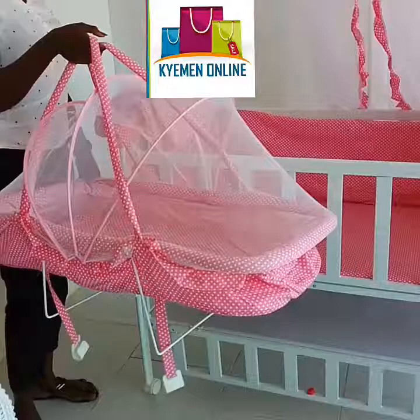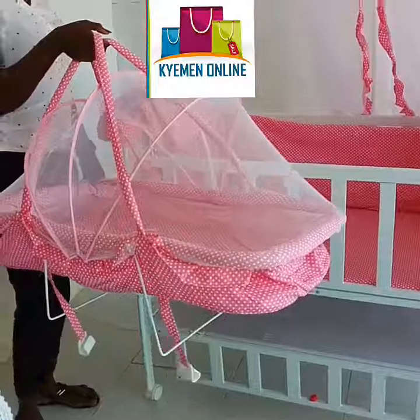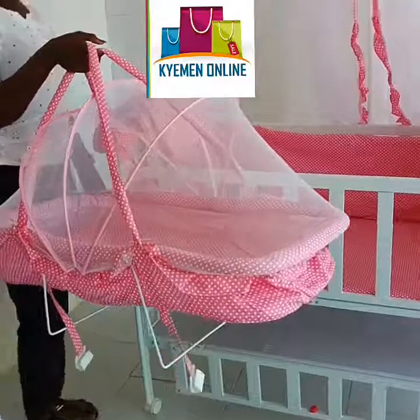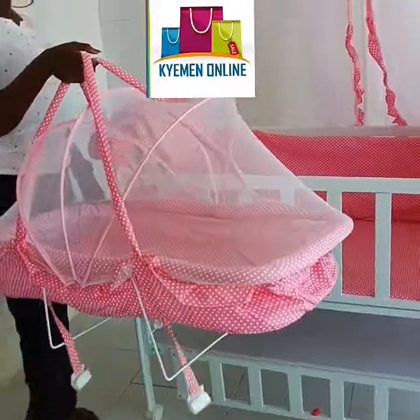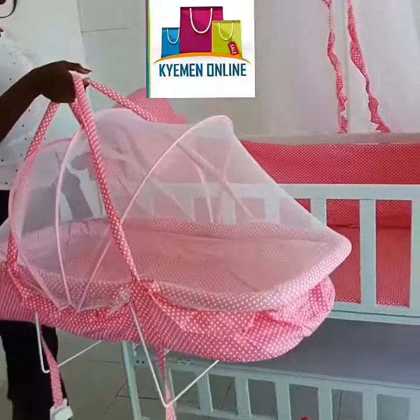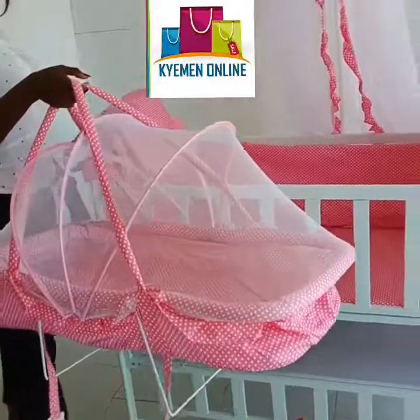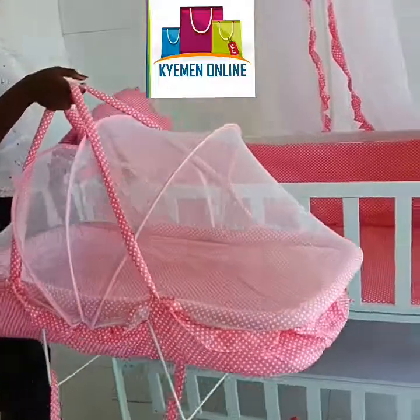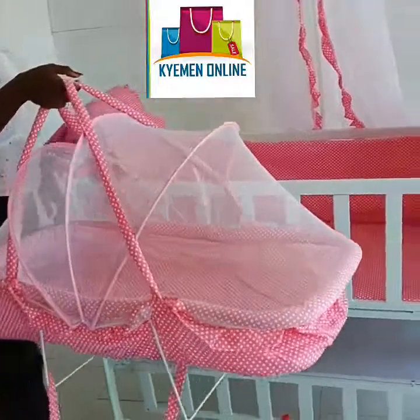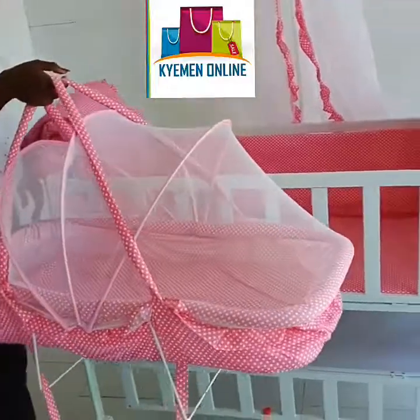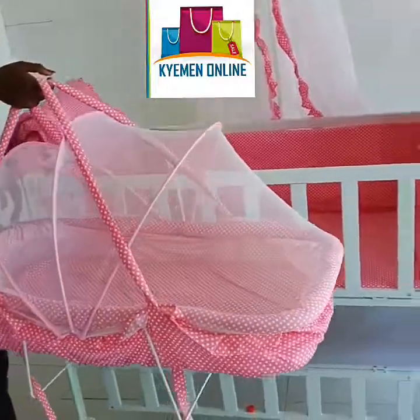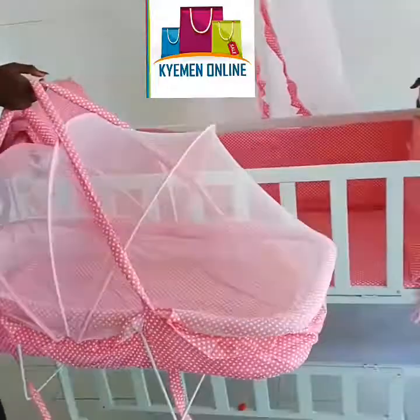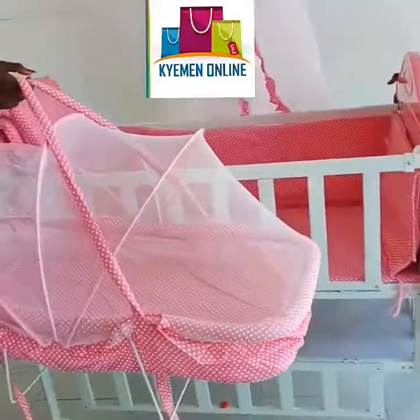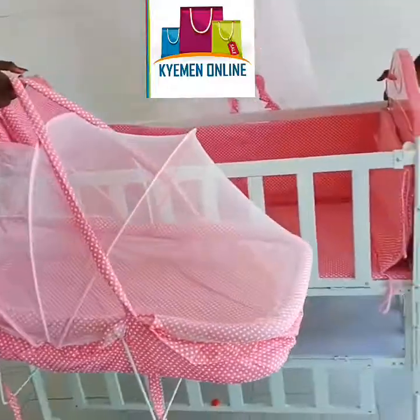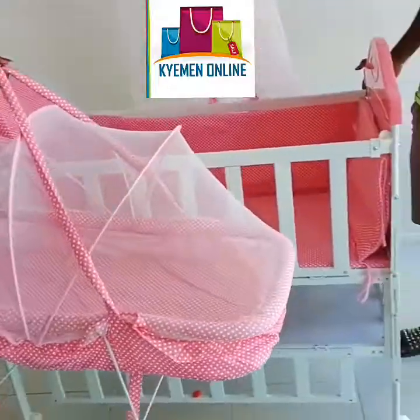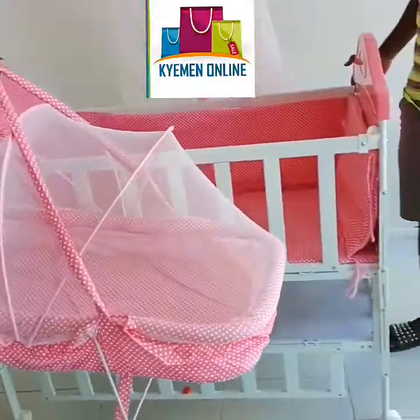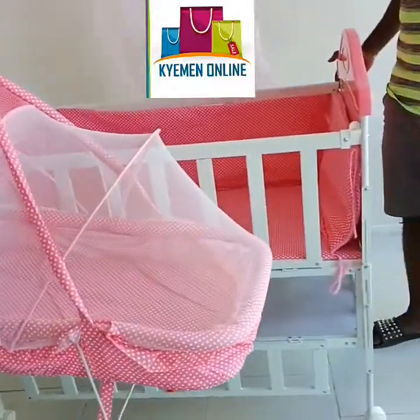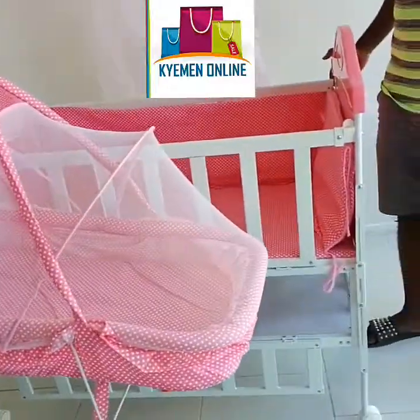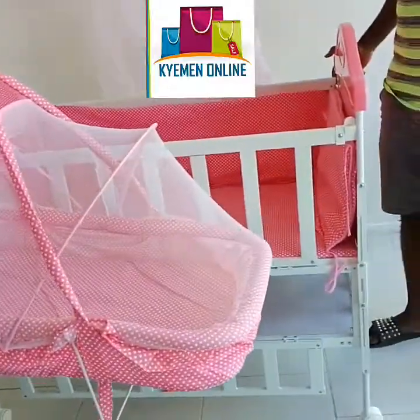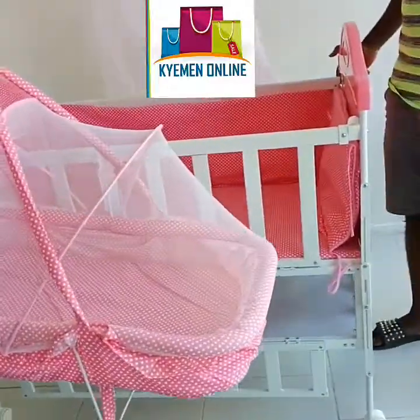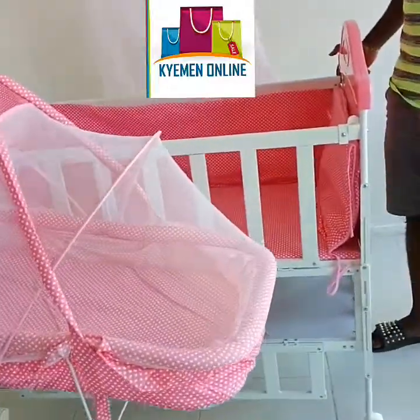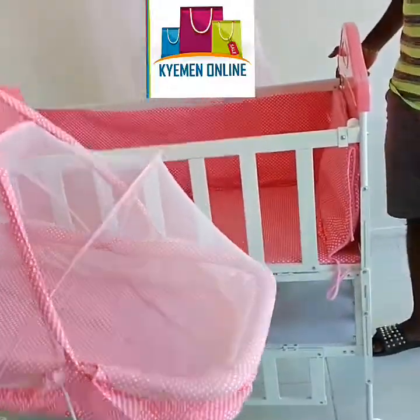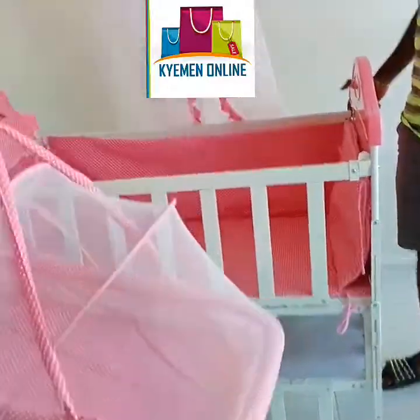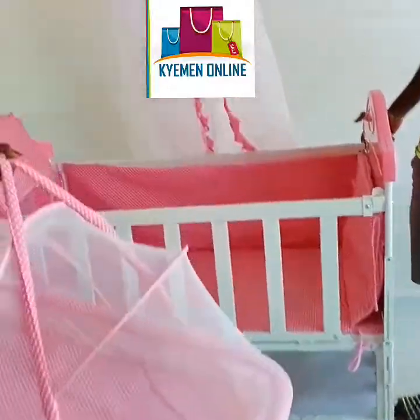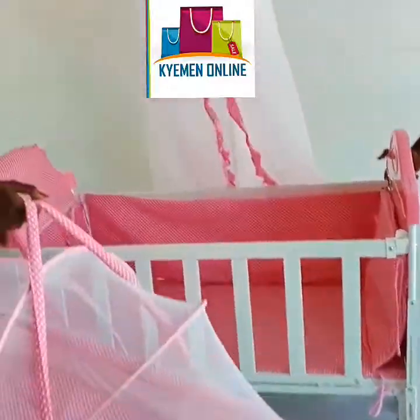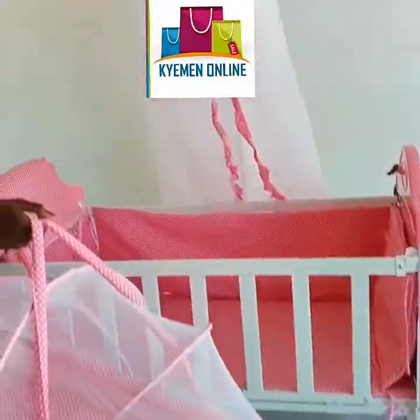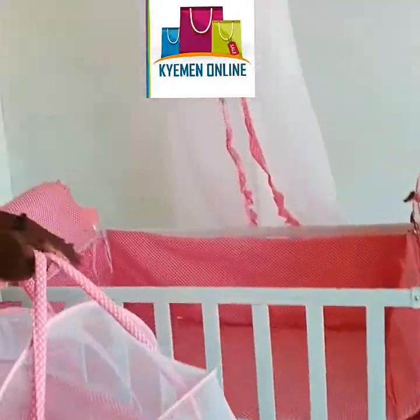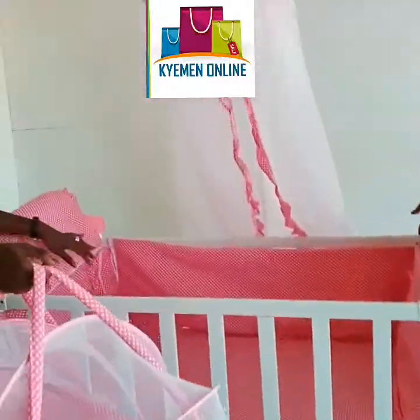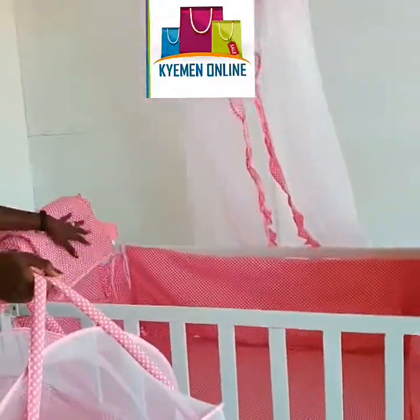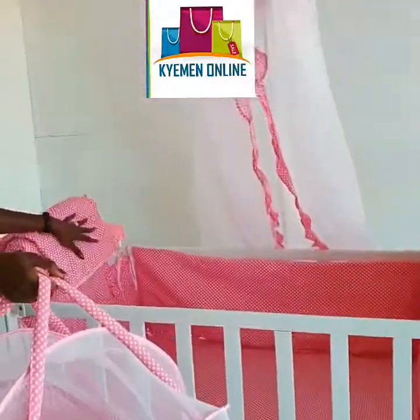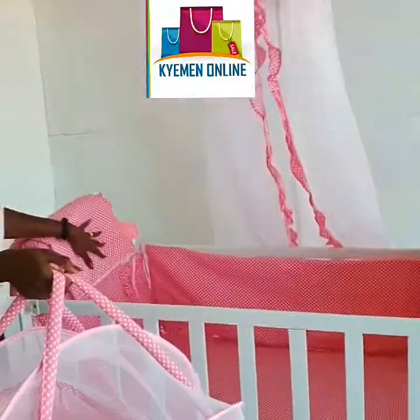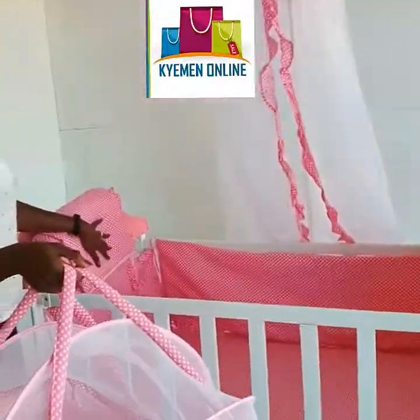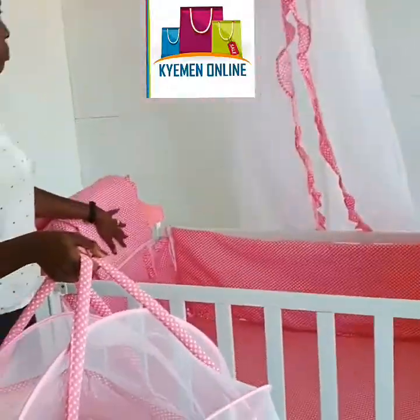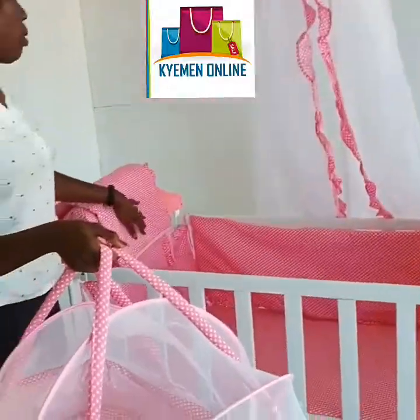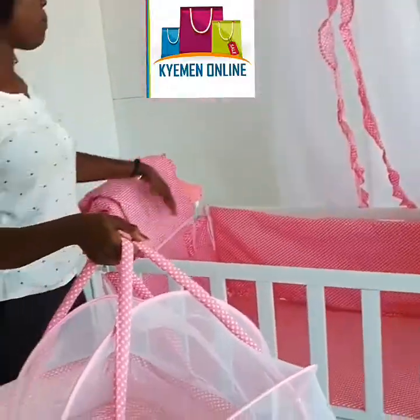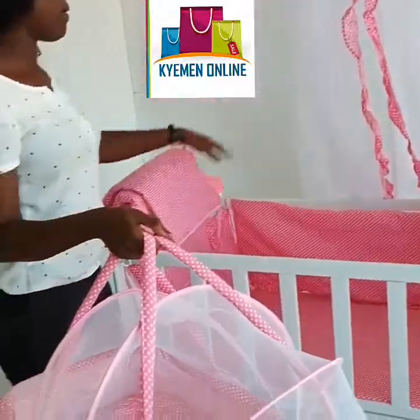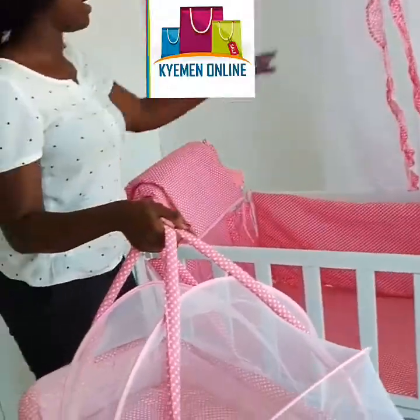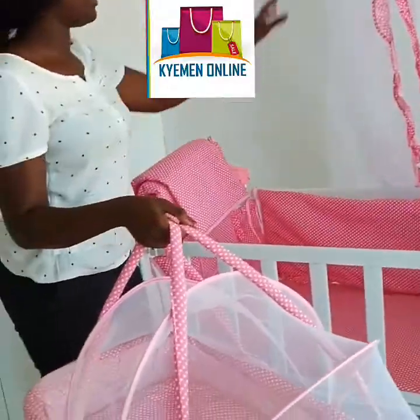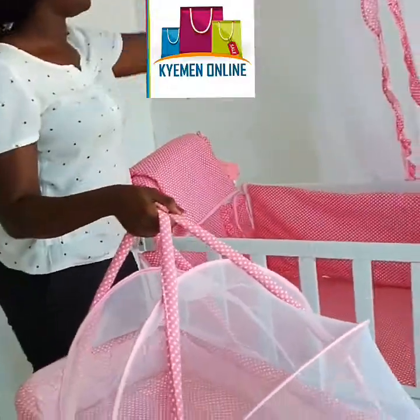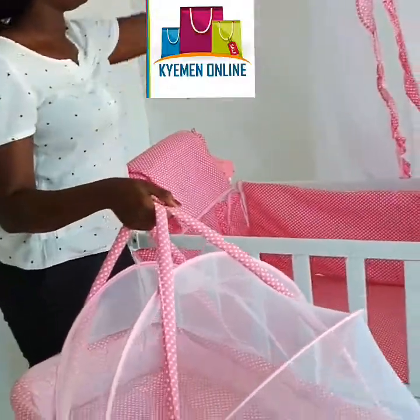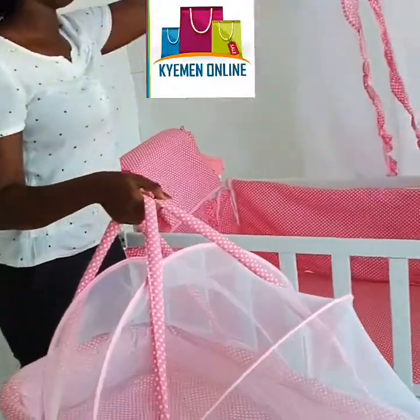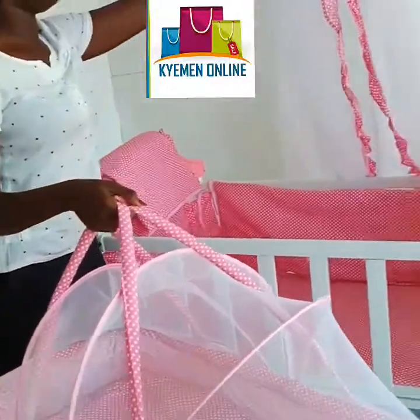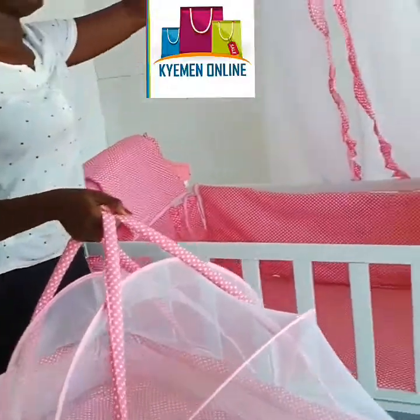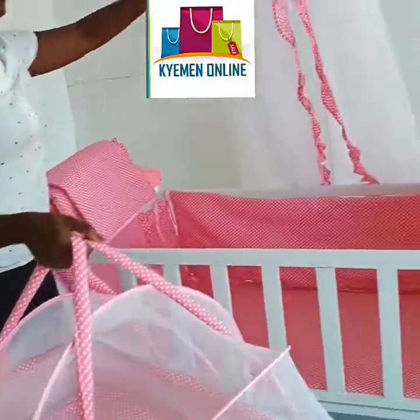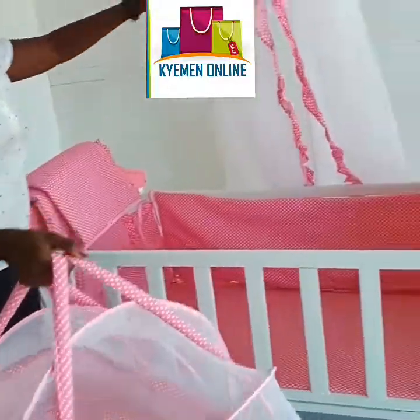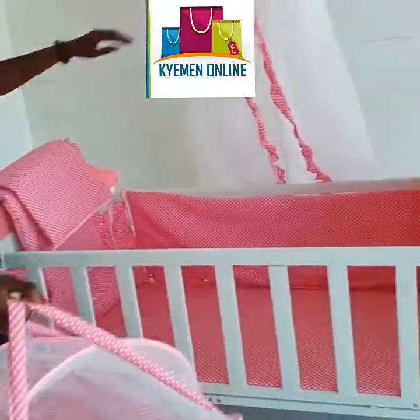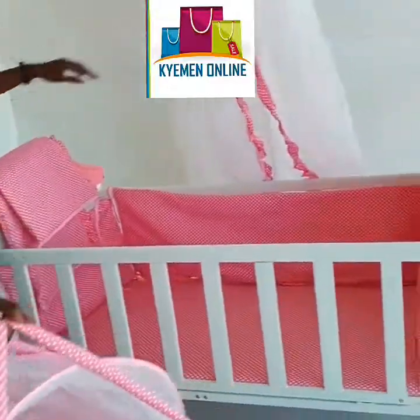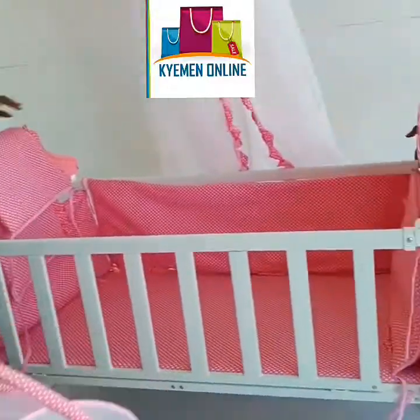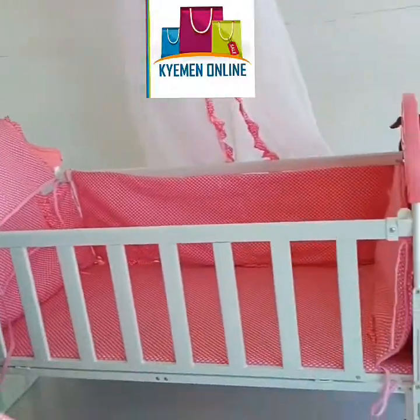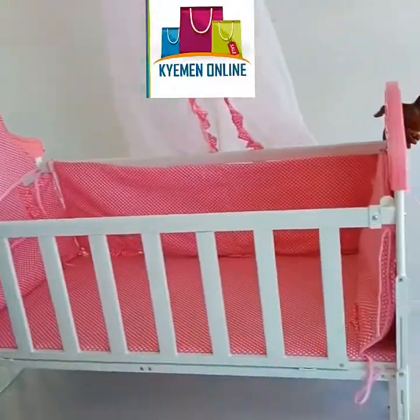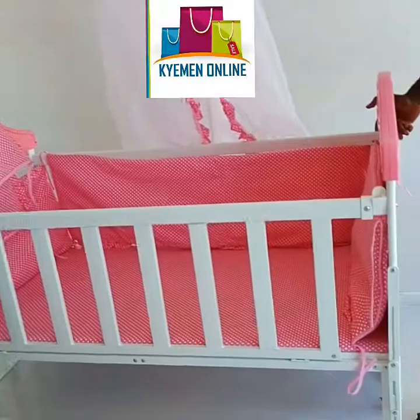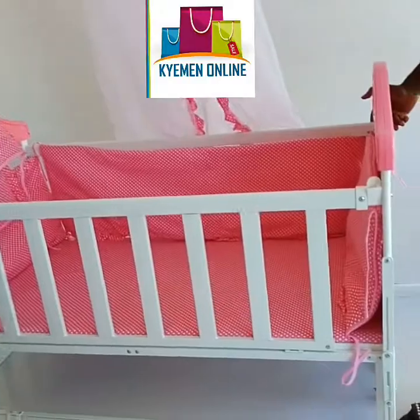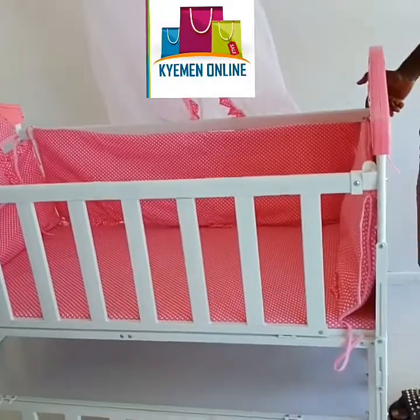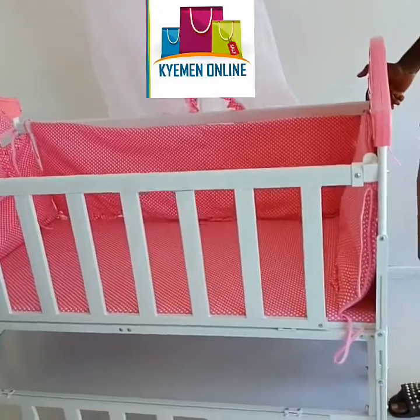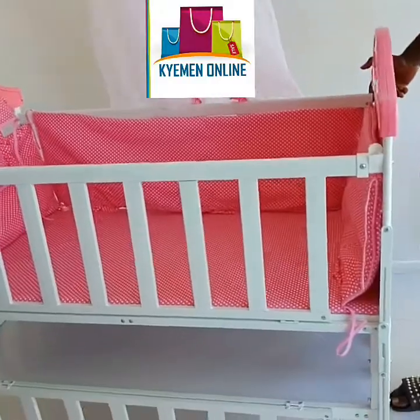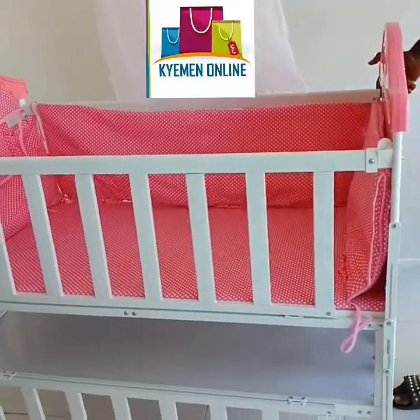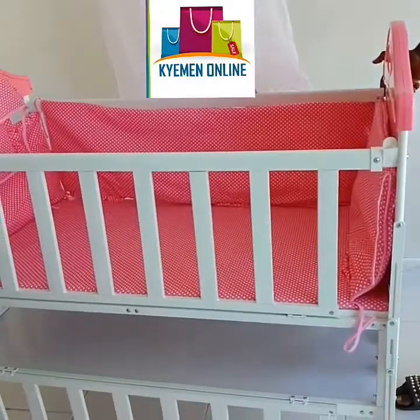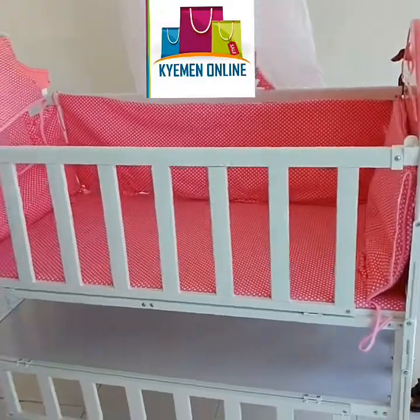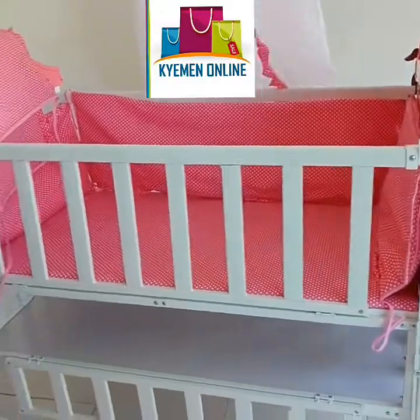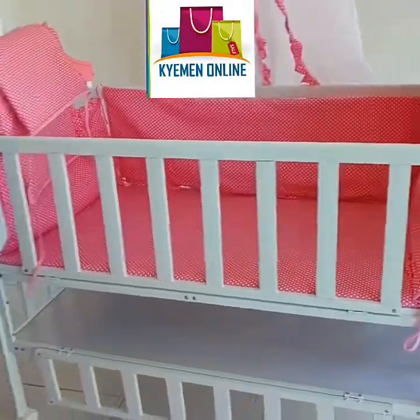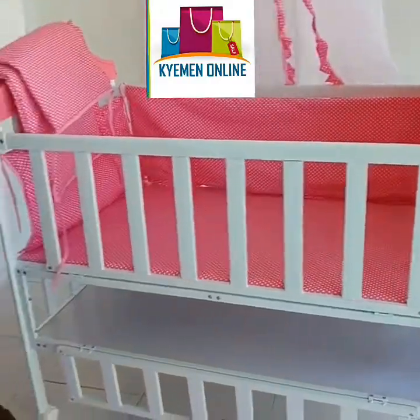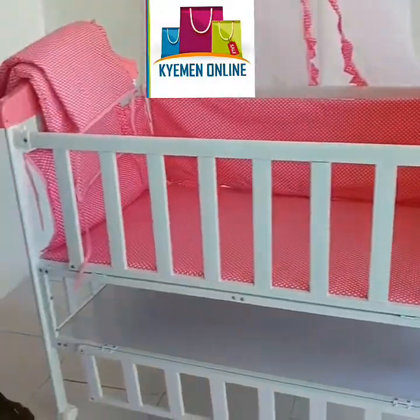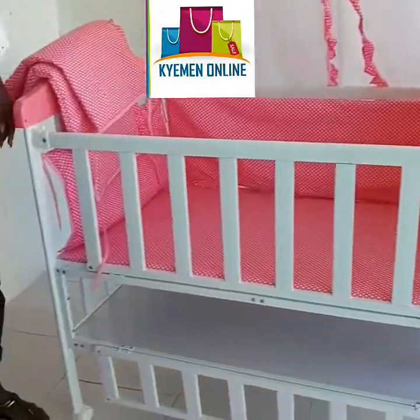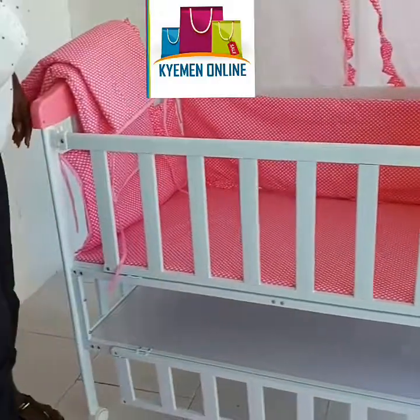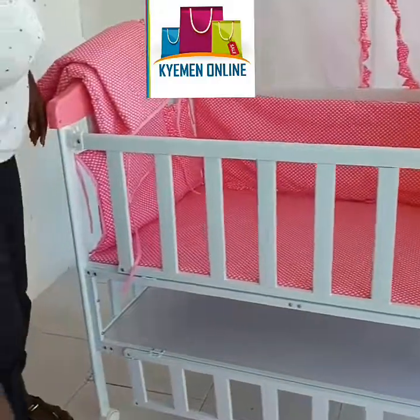This is a two-in-one cot which comes with its own bumper and a net. I'll show you some features.